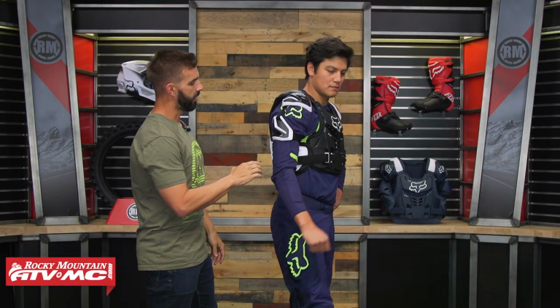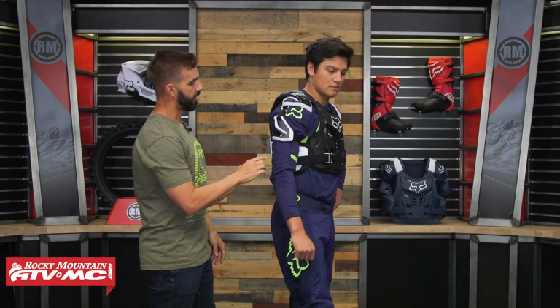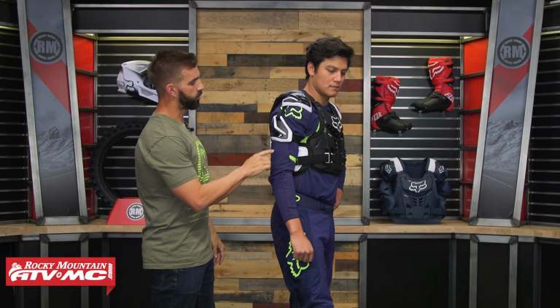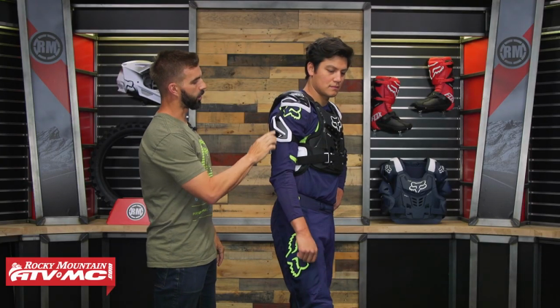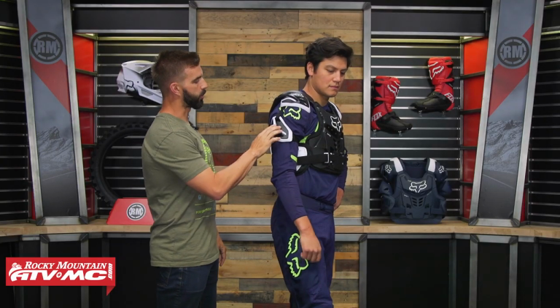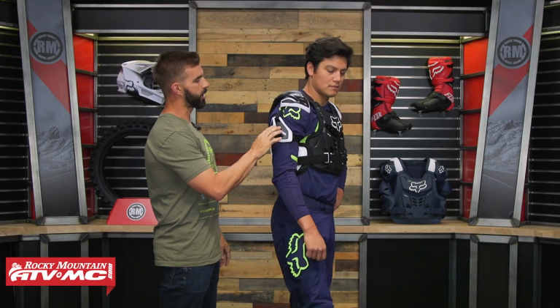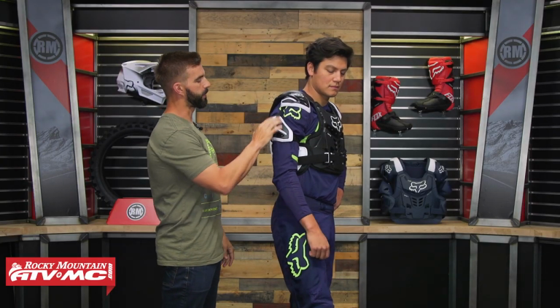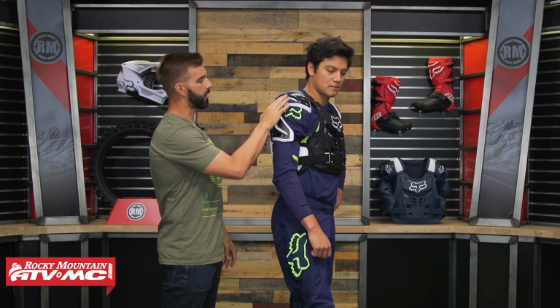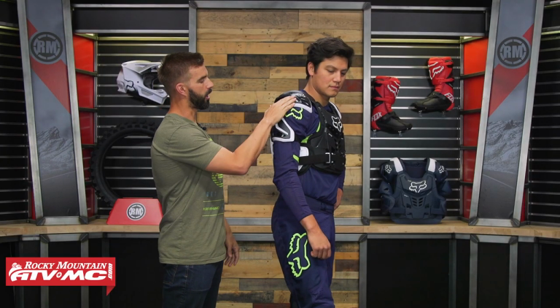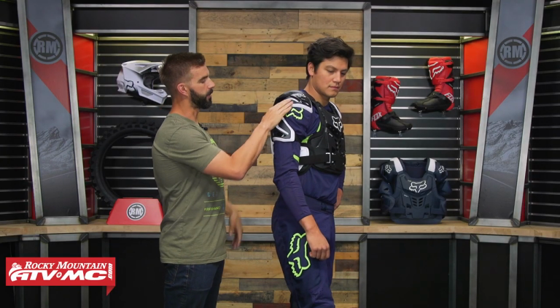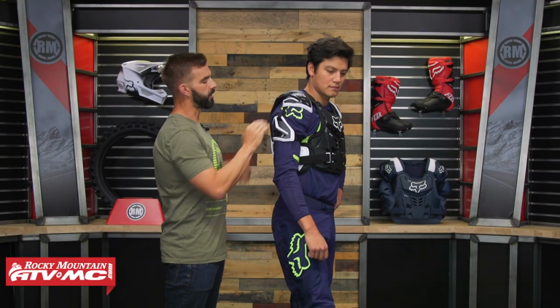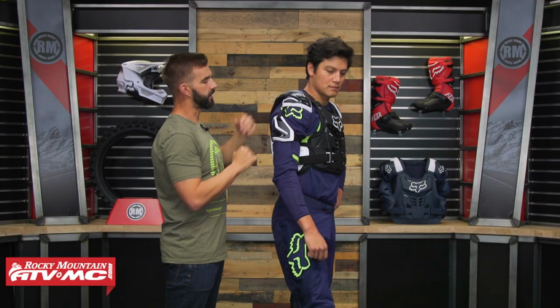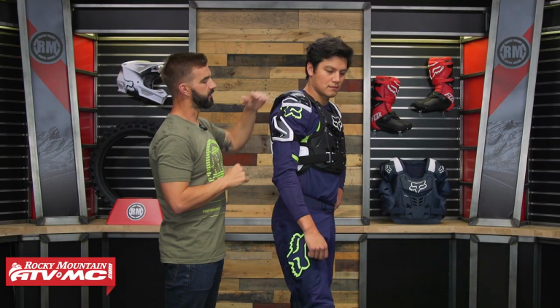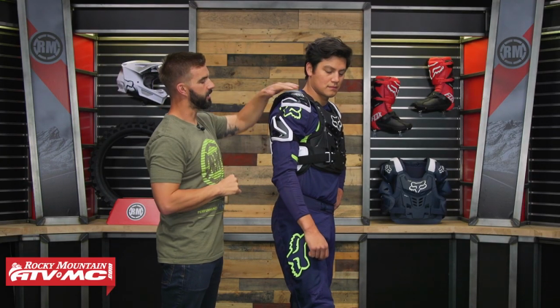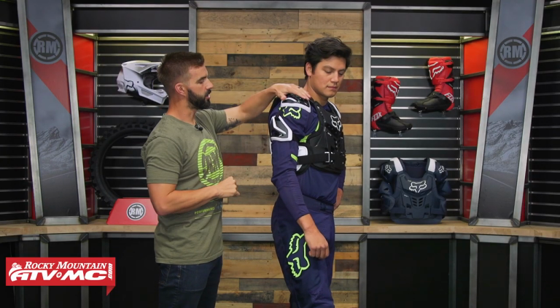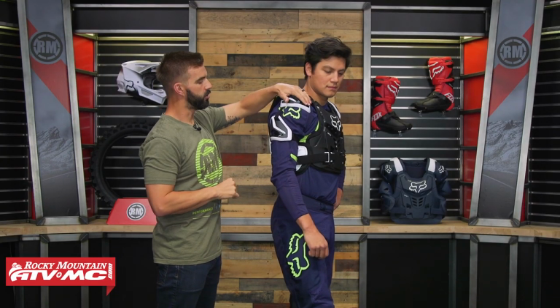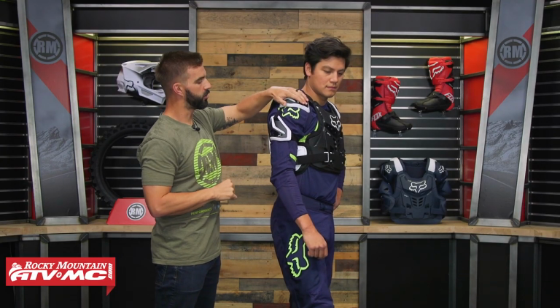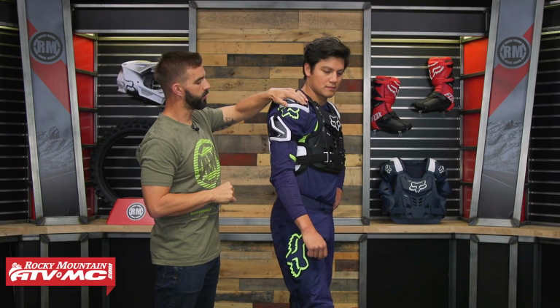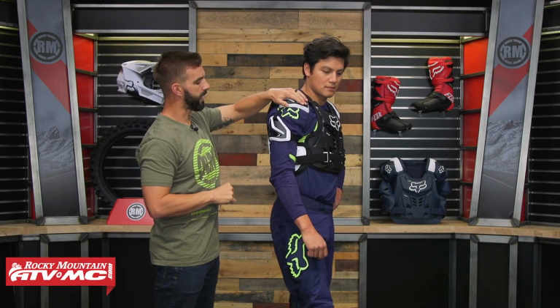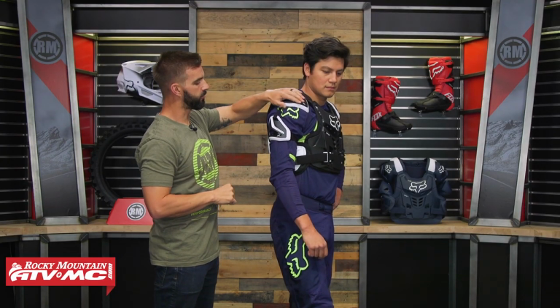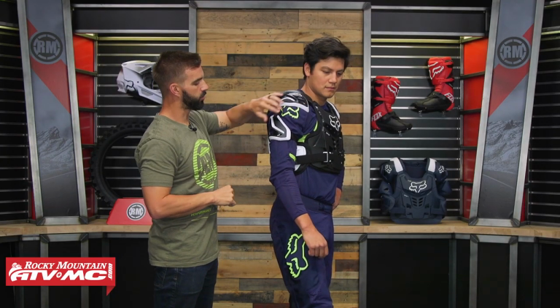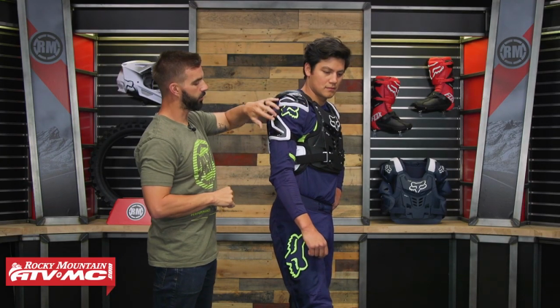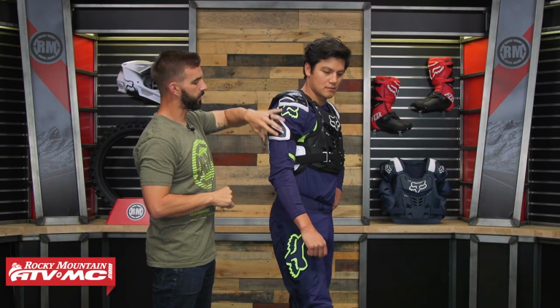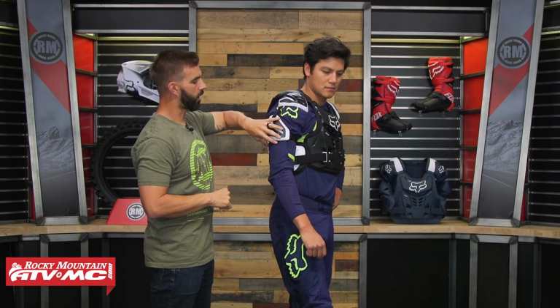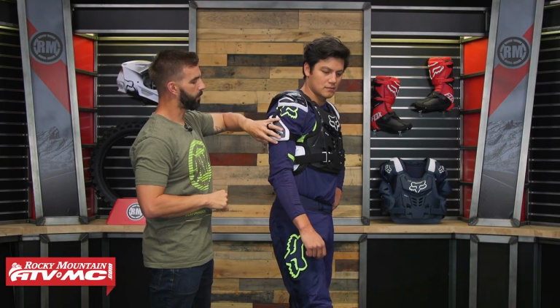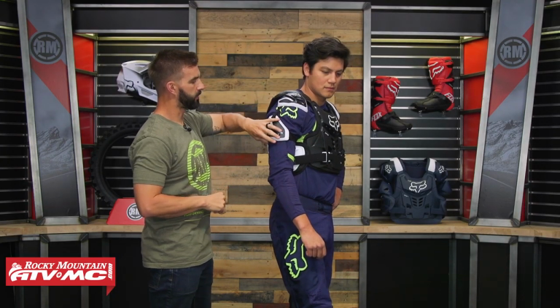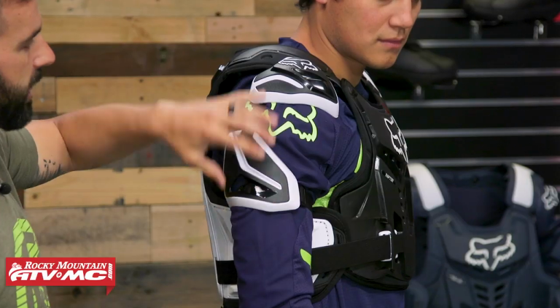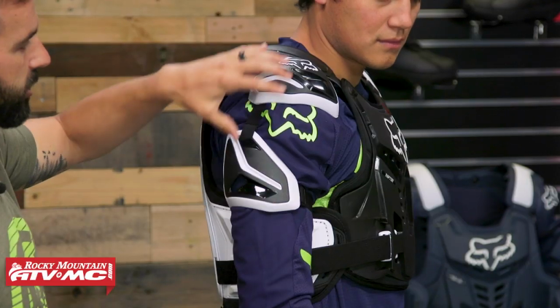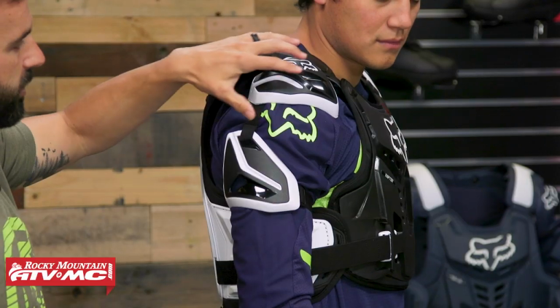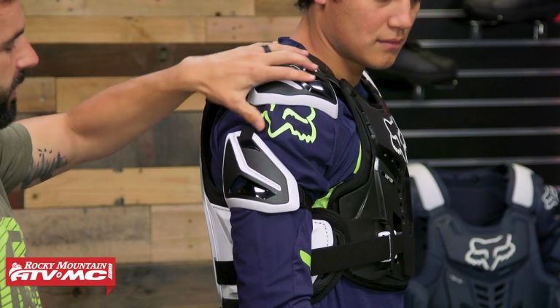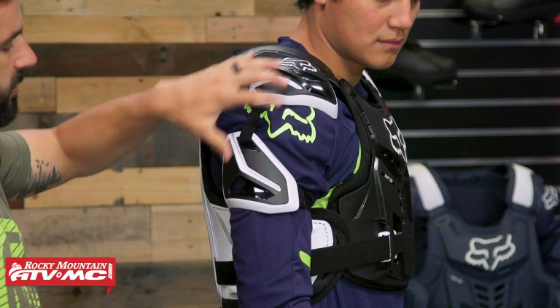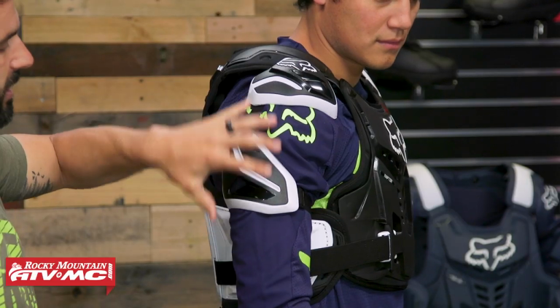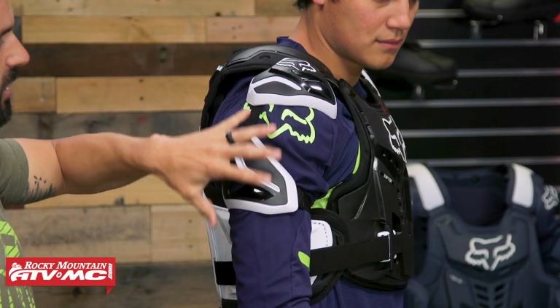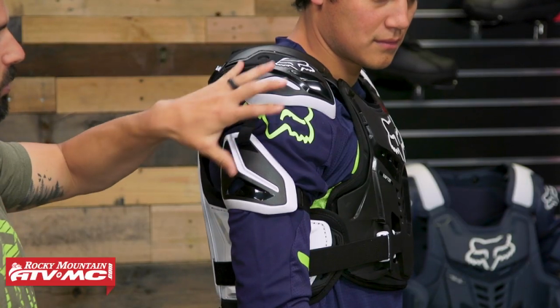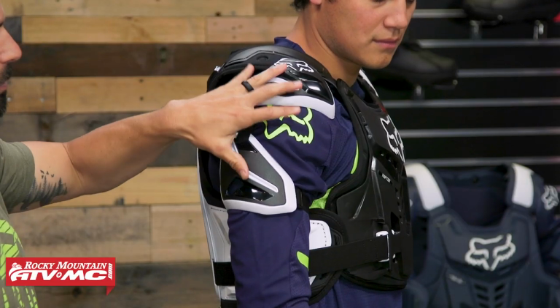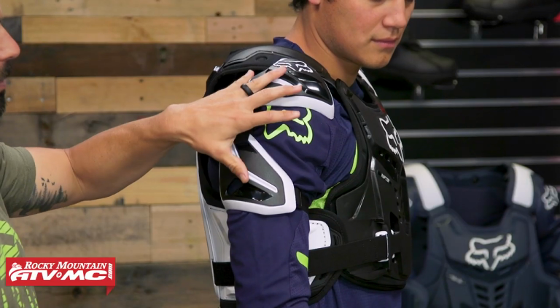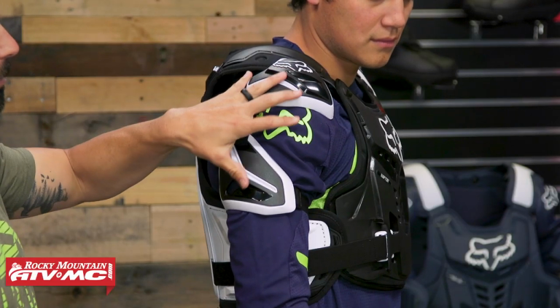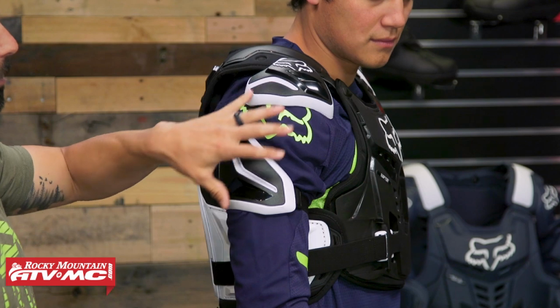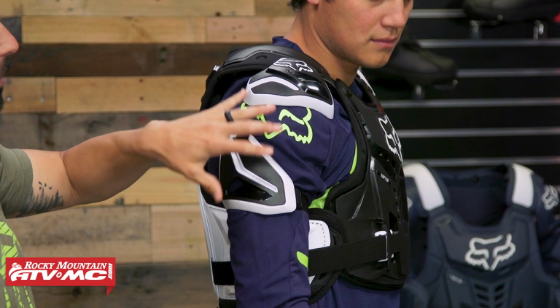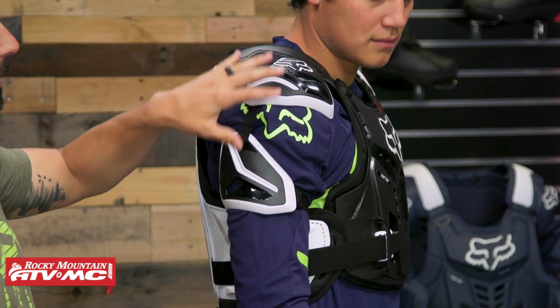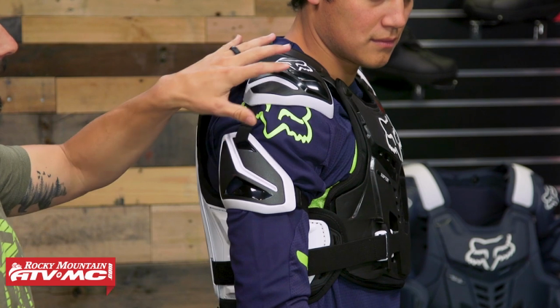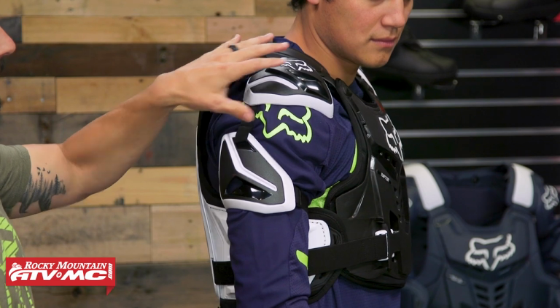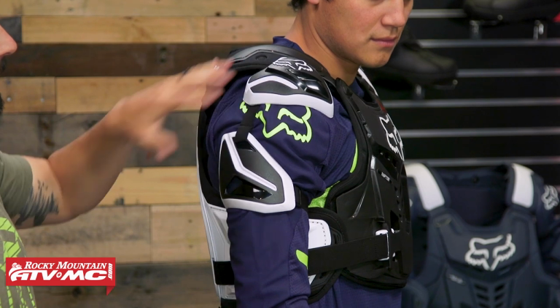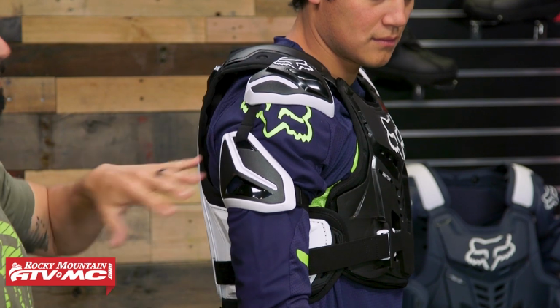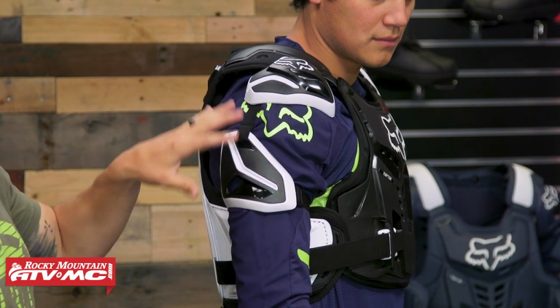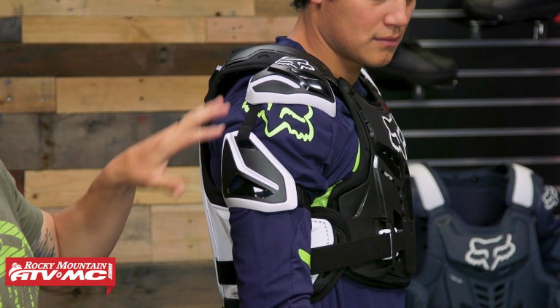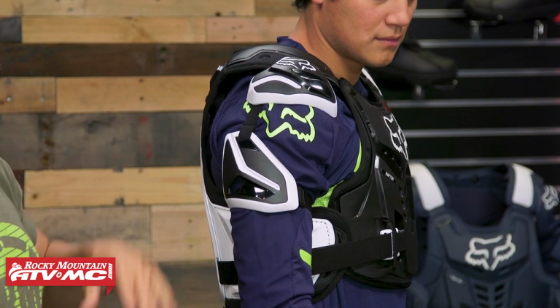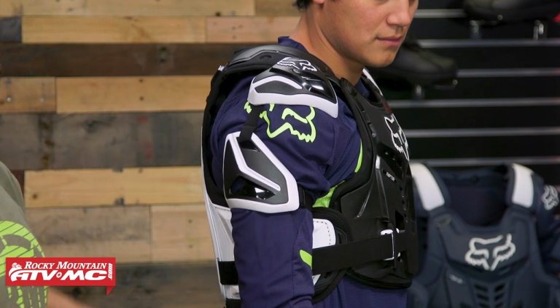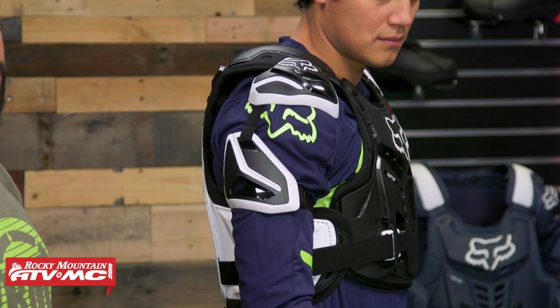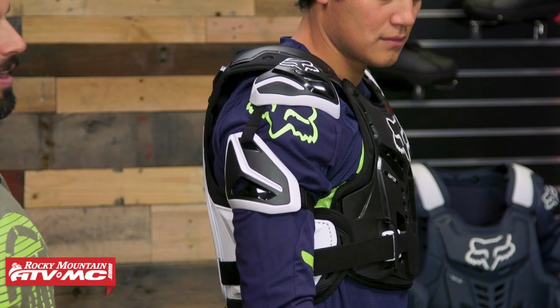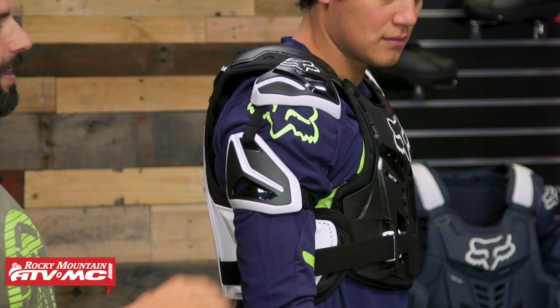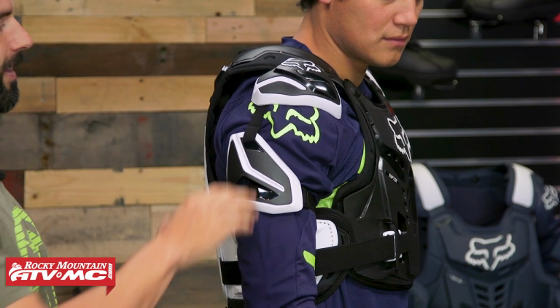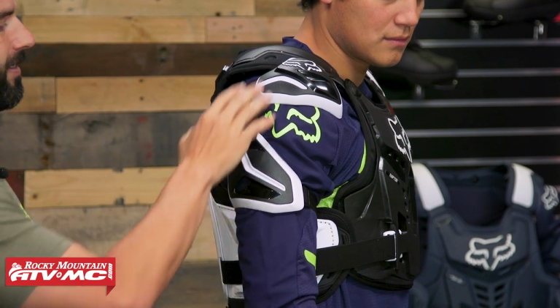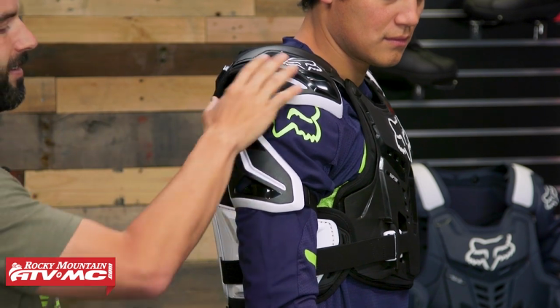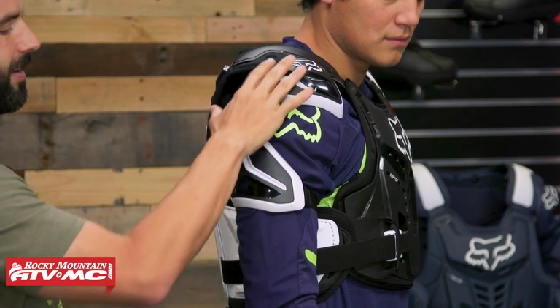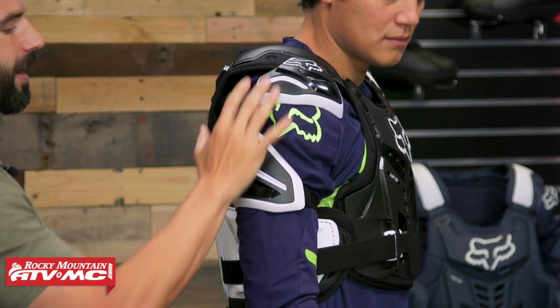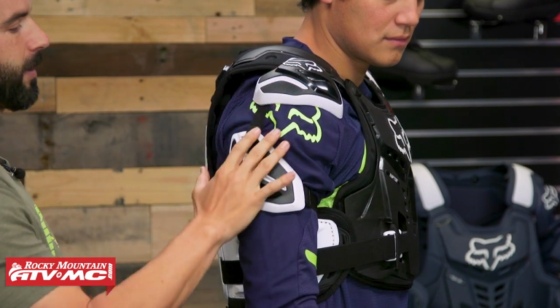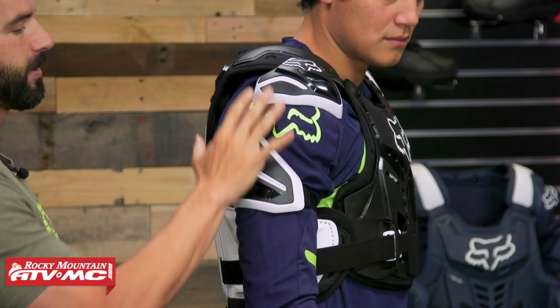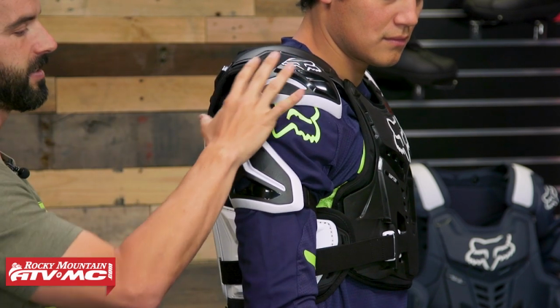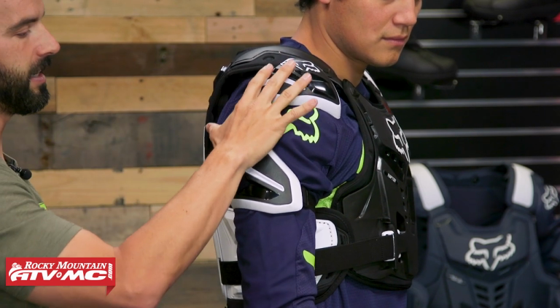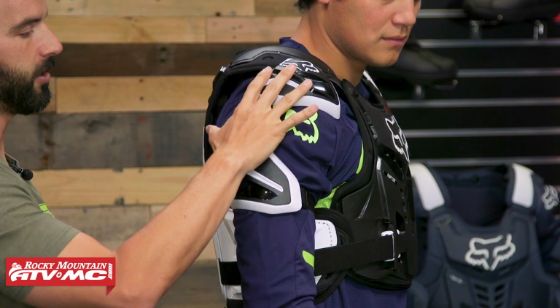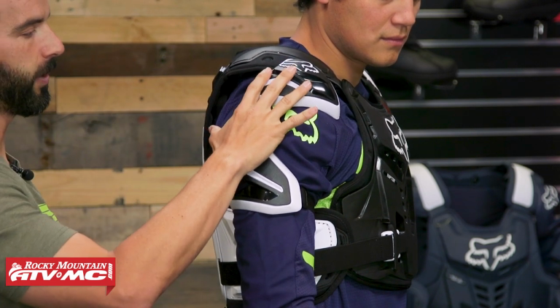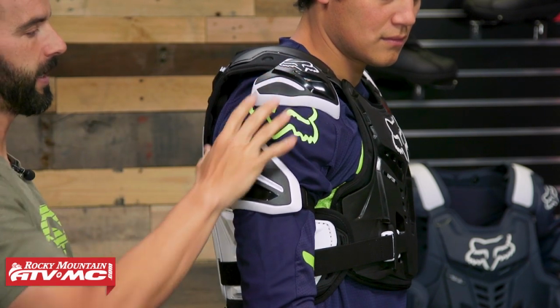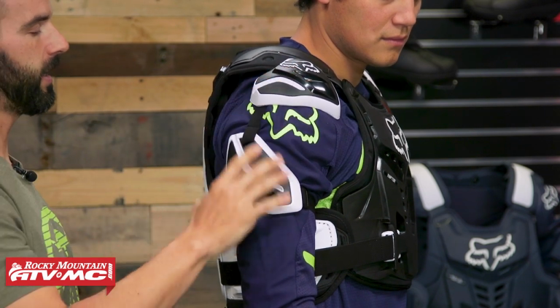As you work your way up the arm, you can see you do have shoulder and arm protection. This is removable. Keep in mind, though, that this is not going to be CE-rated.